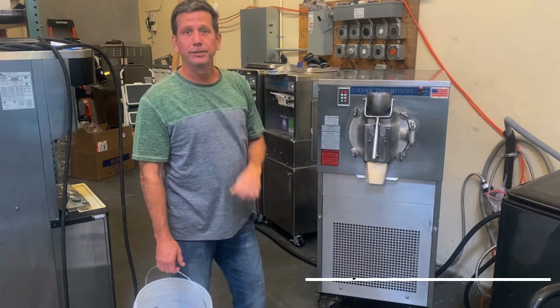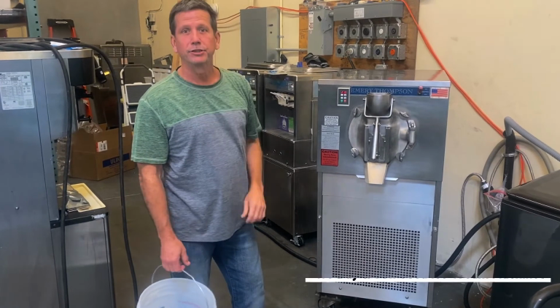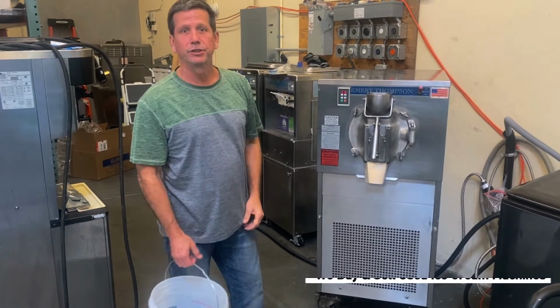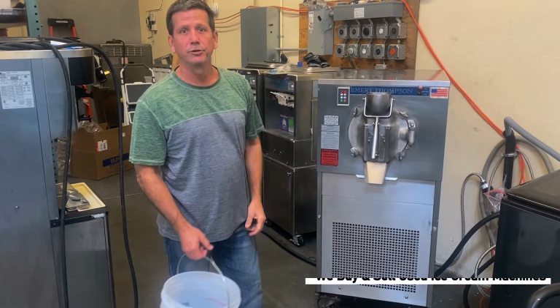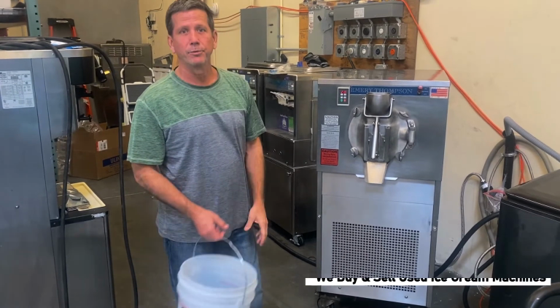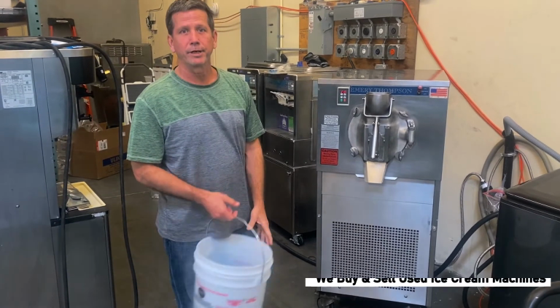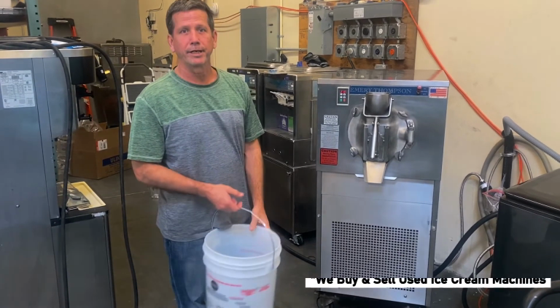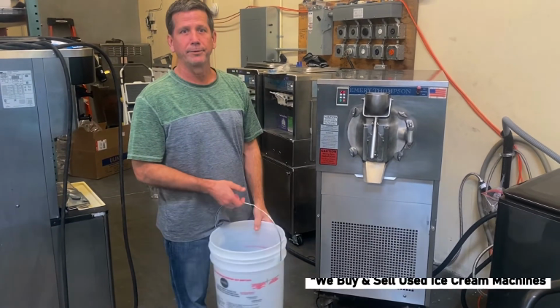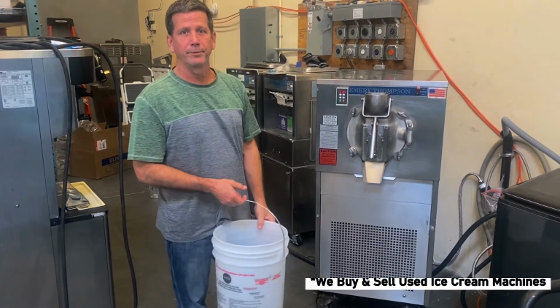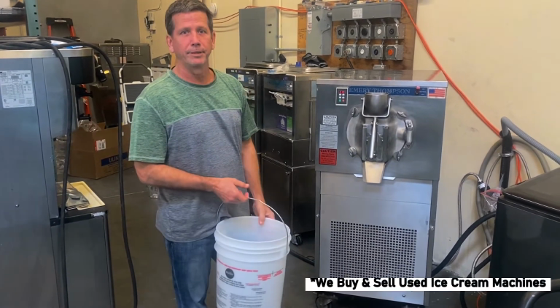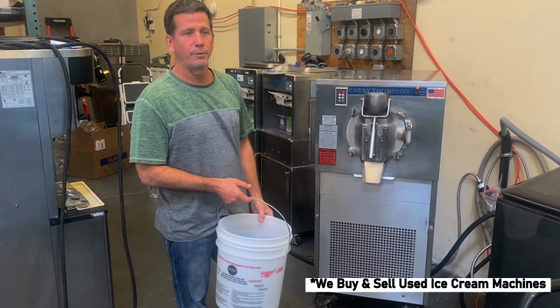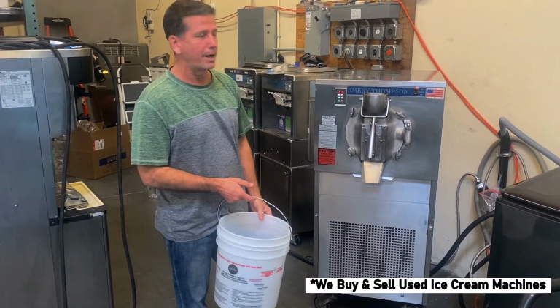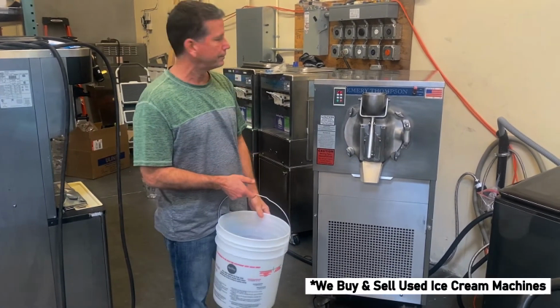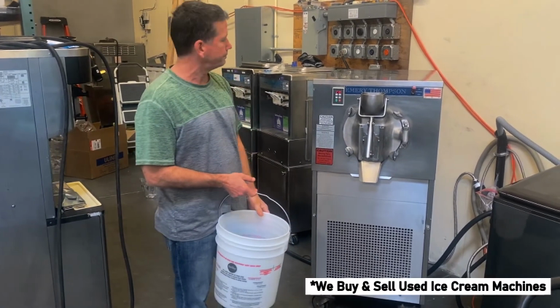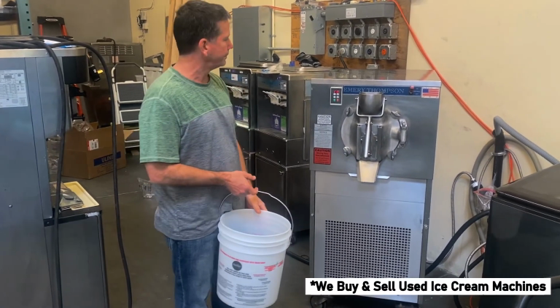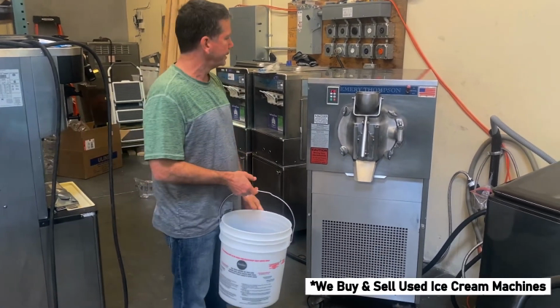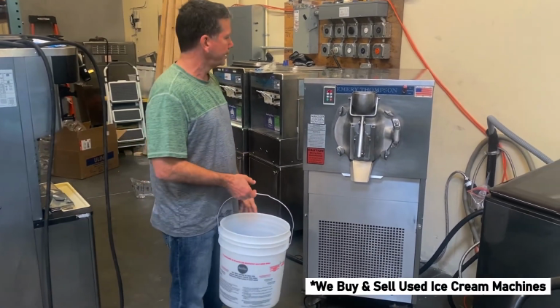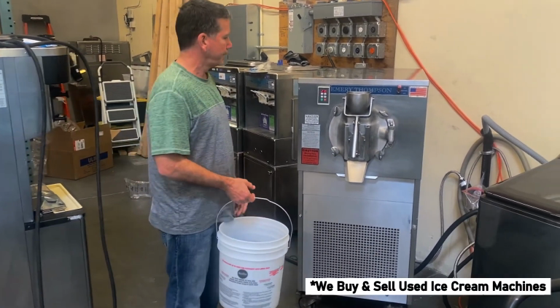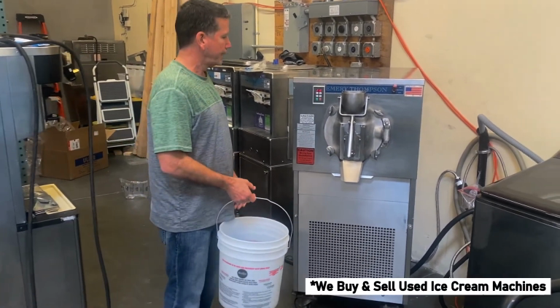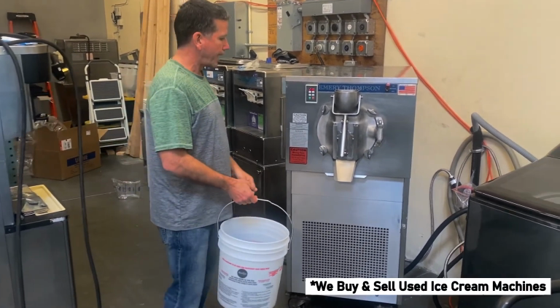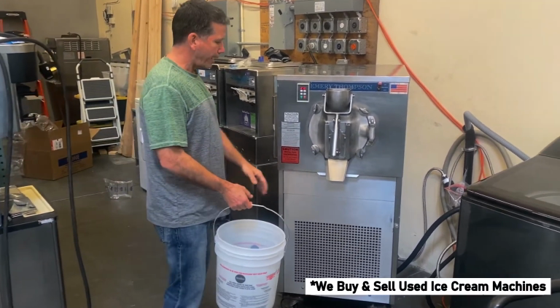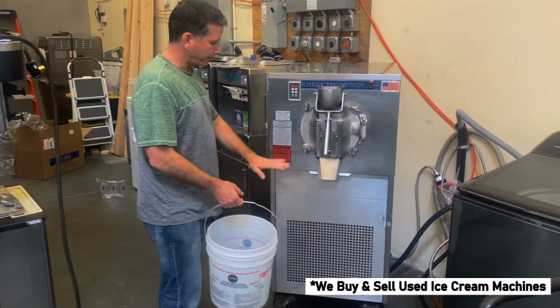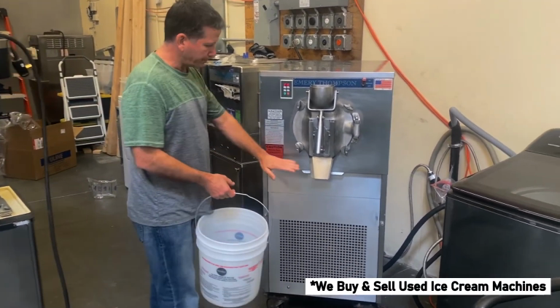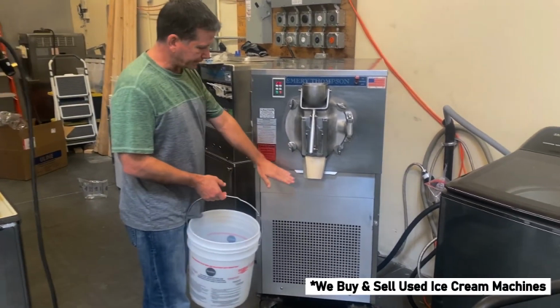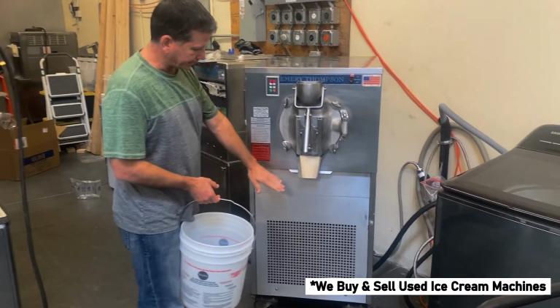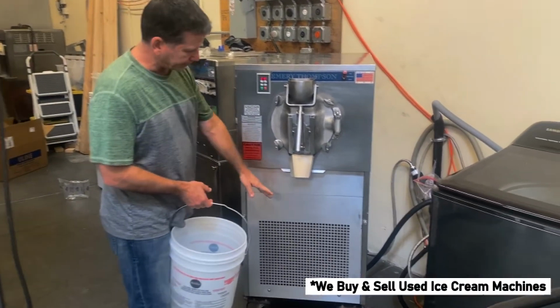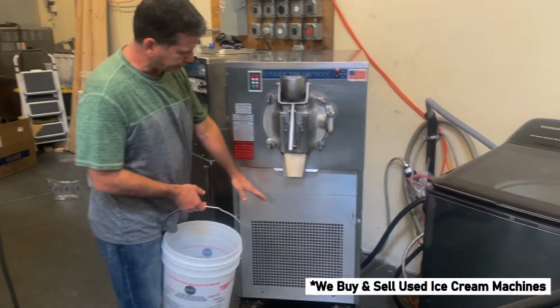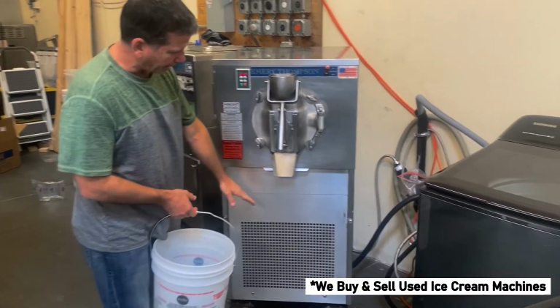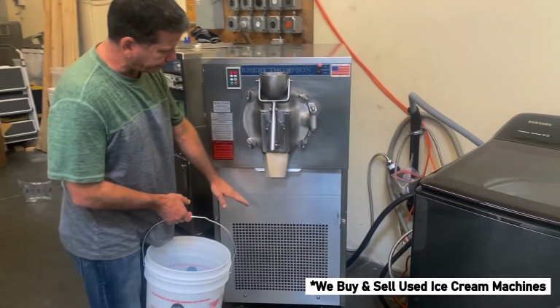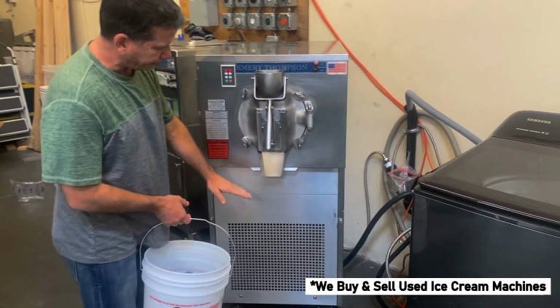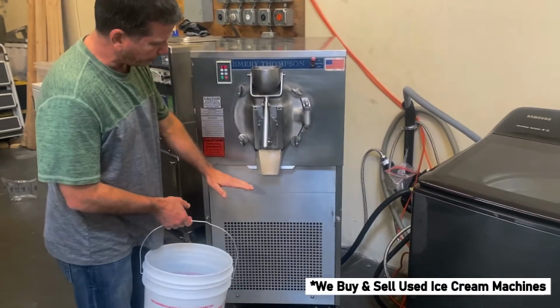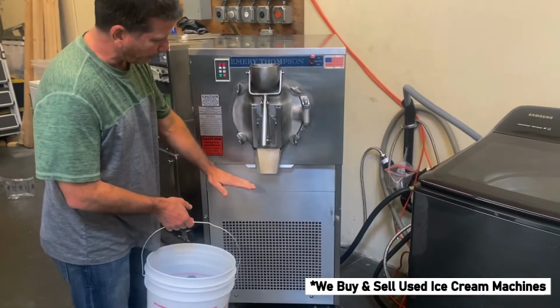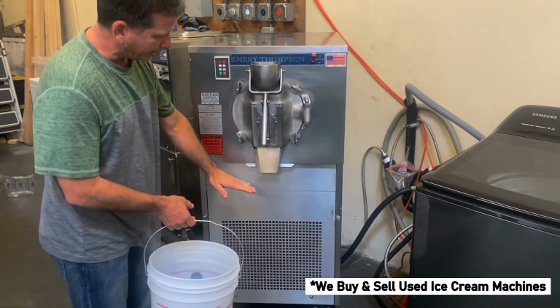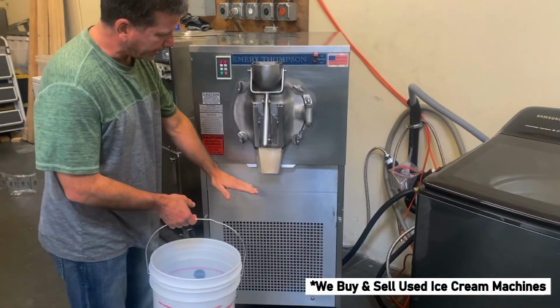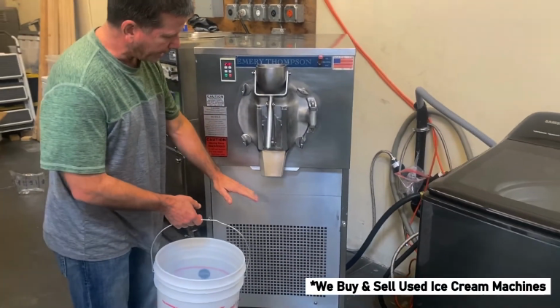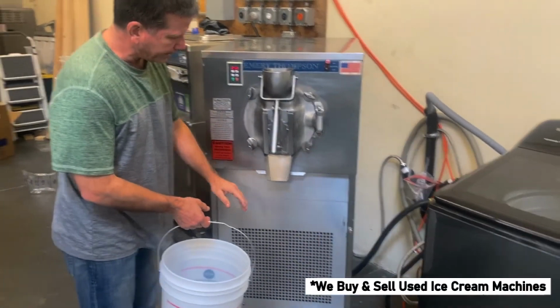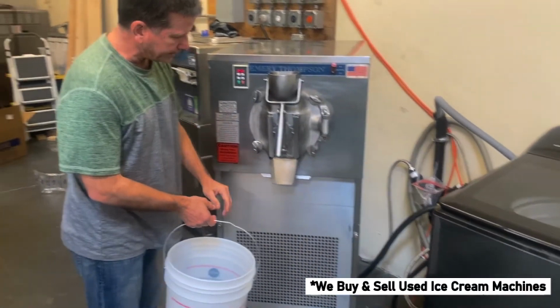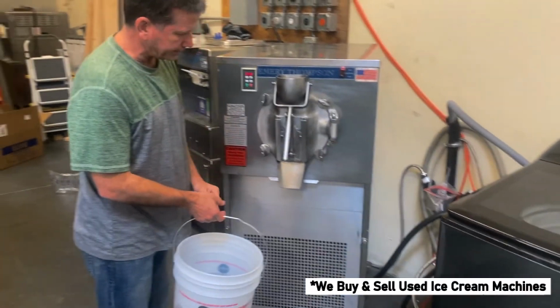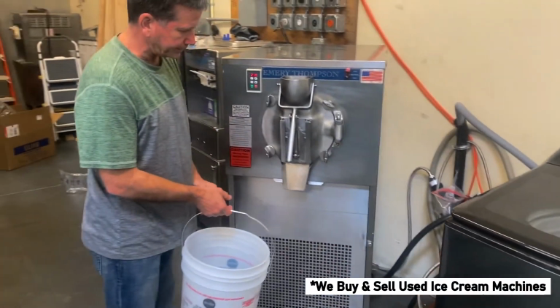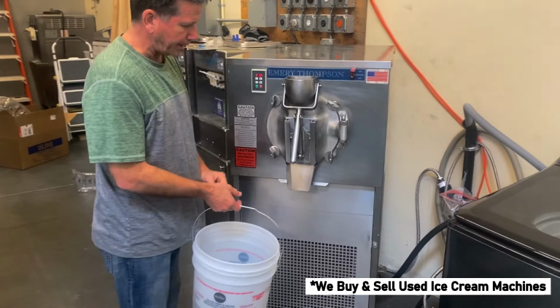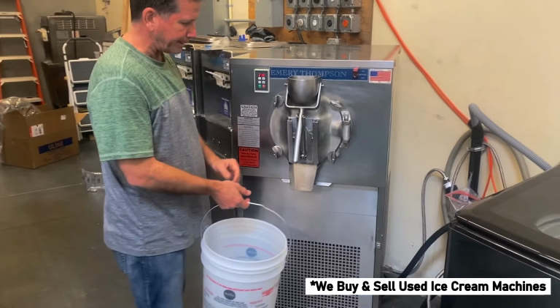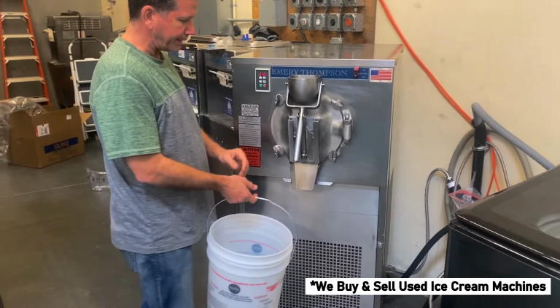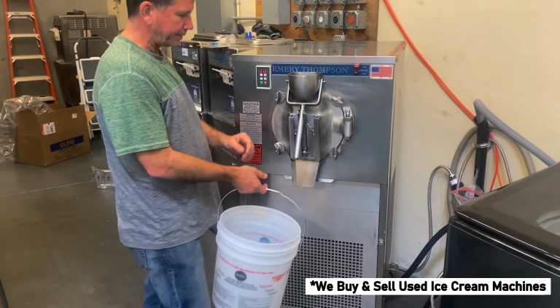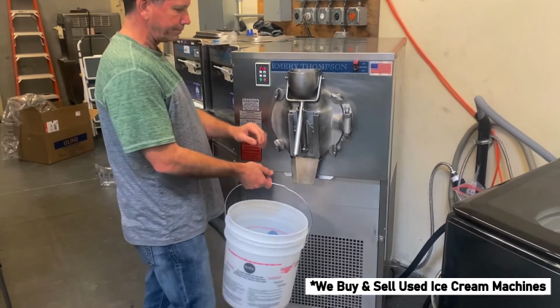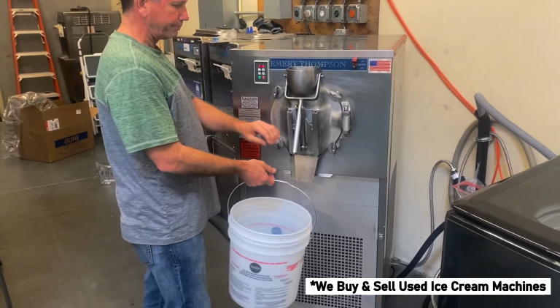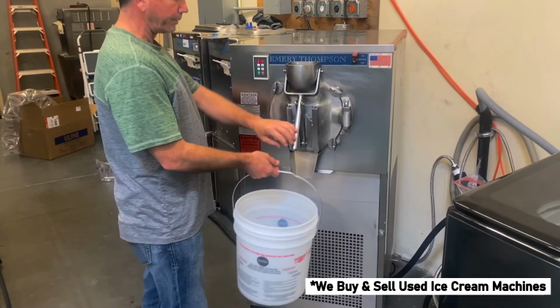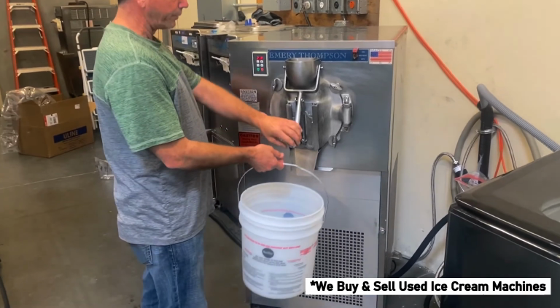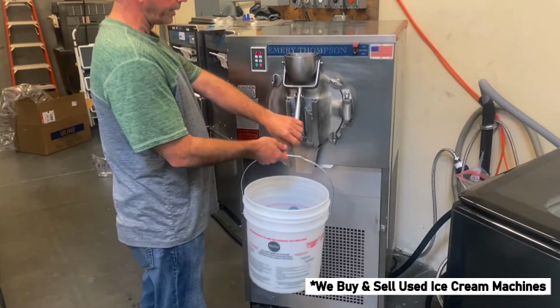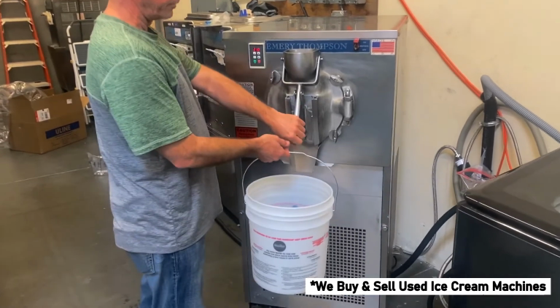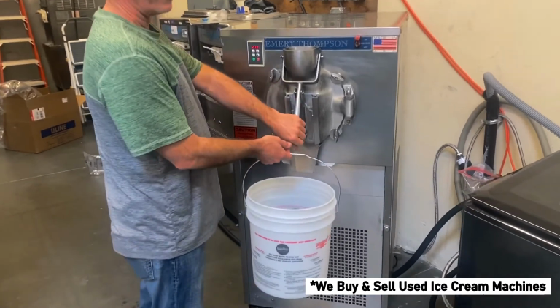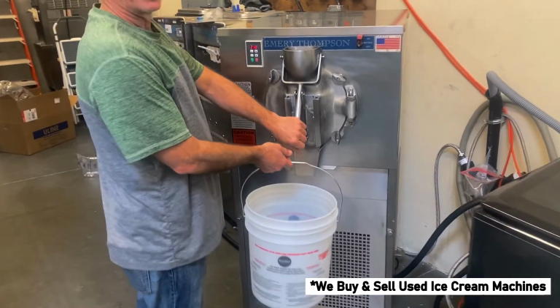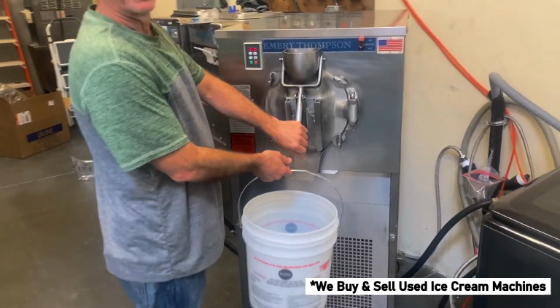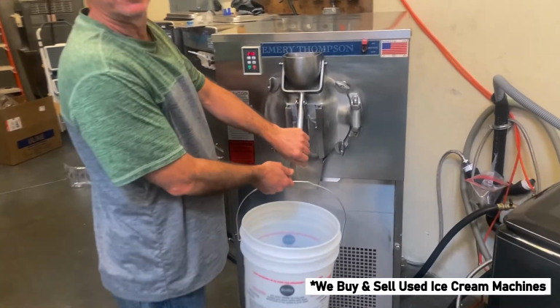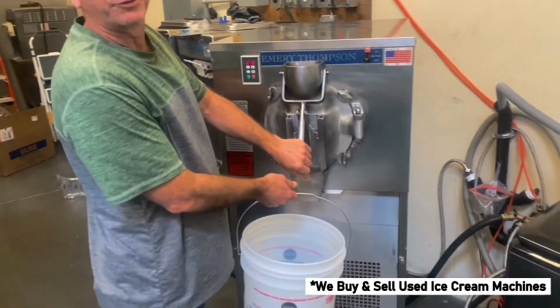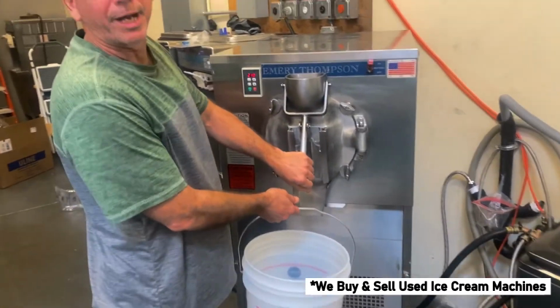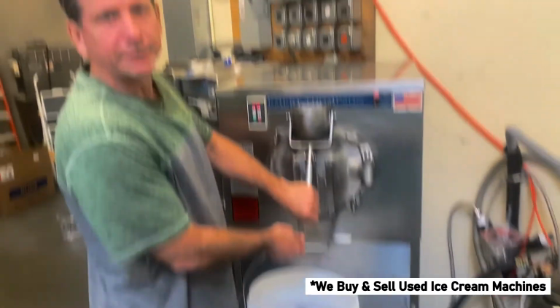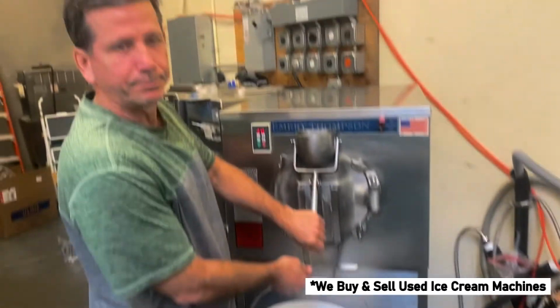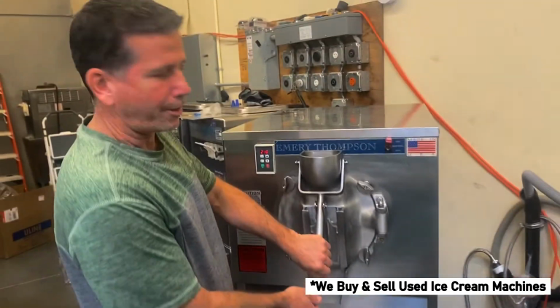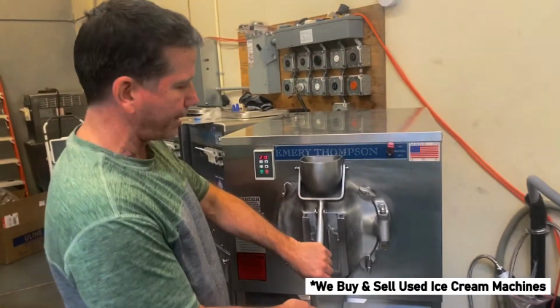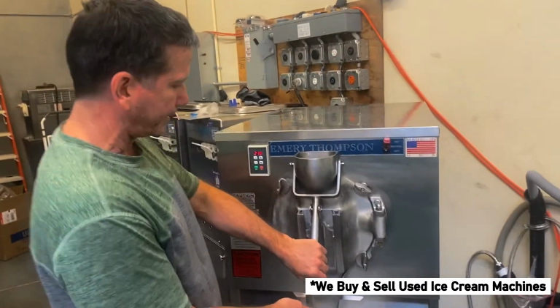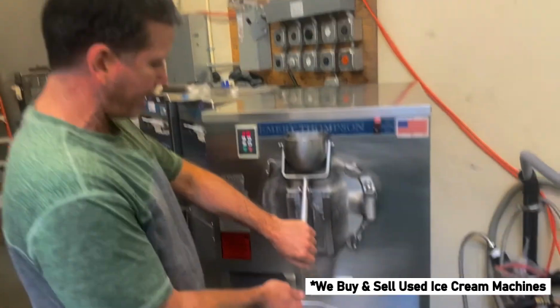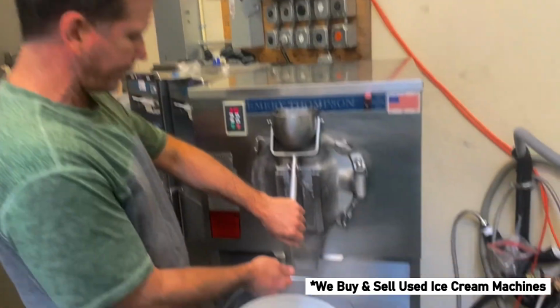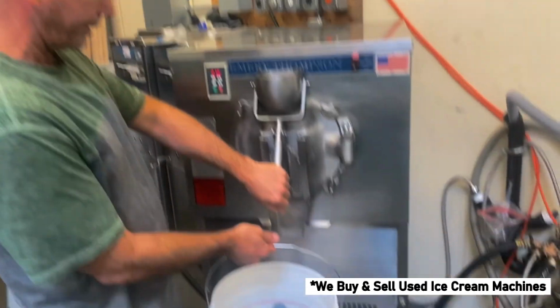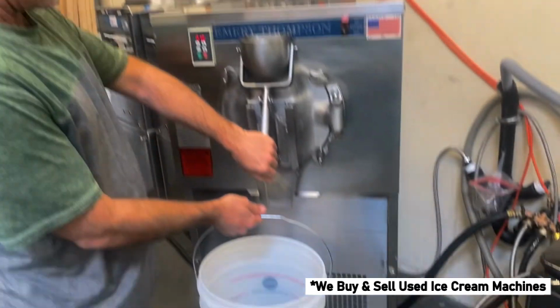Still working really well. We're missing the shelf — we're waiting on it, it's coming in. But we're going to go ahead and extract some product up here.